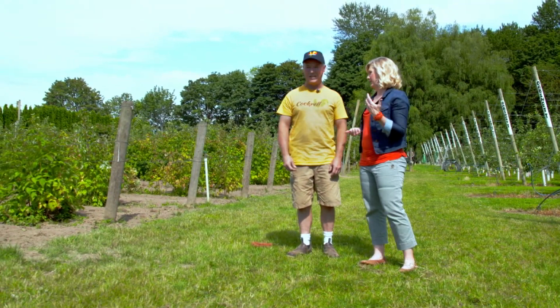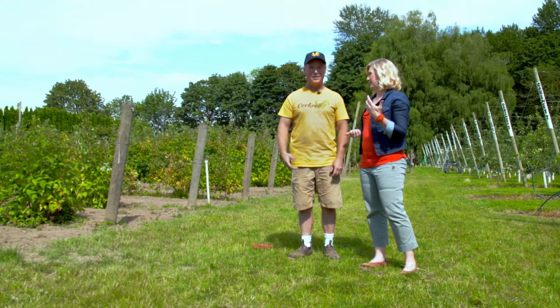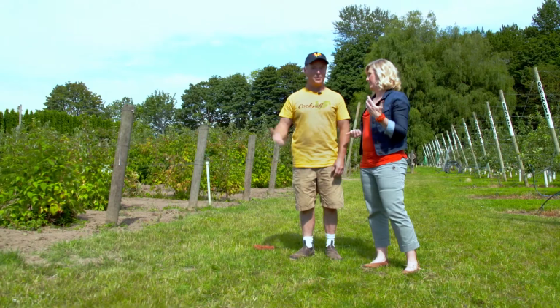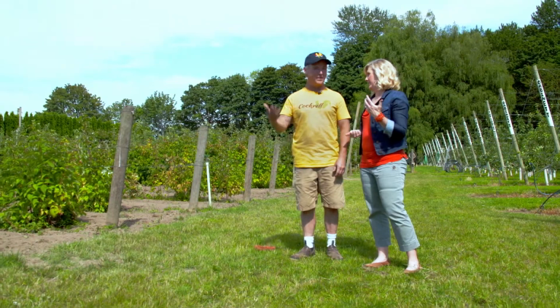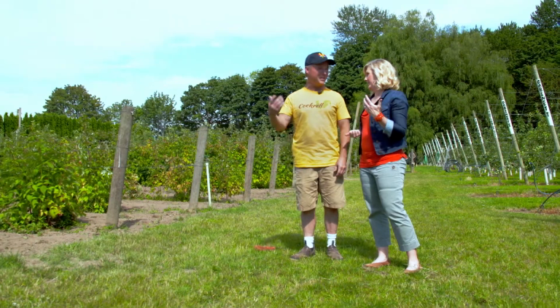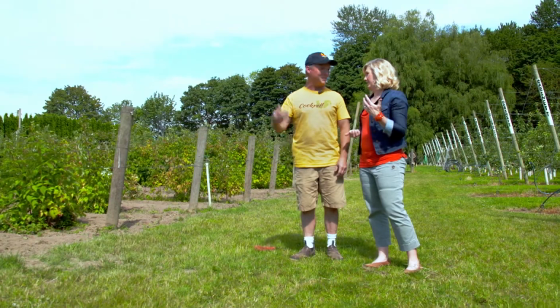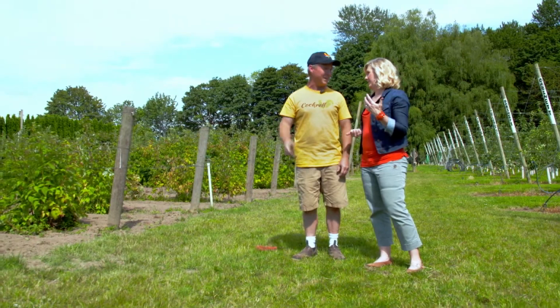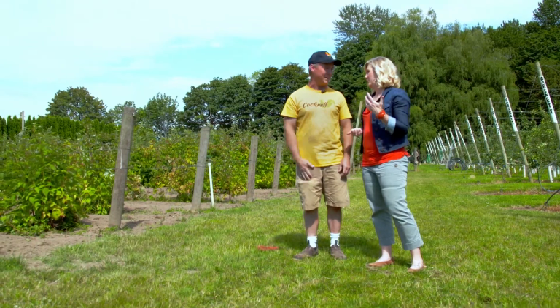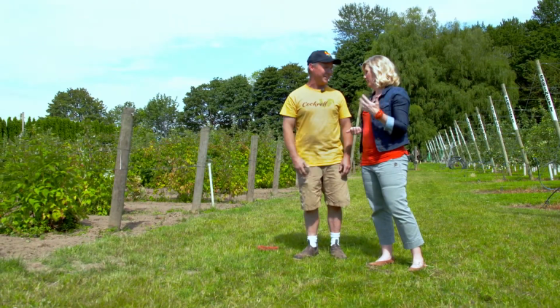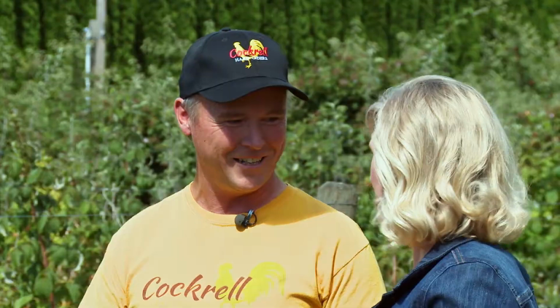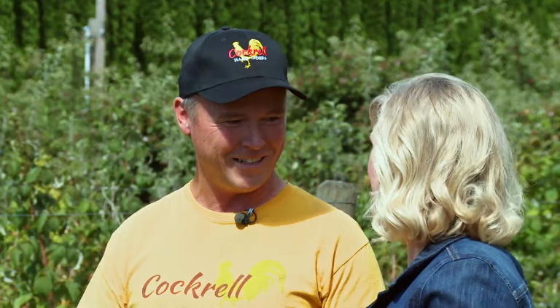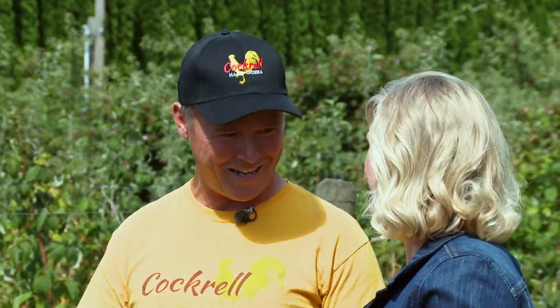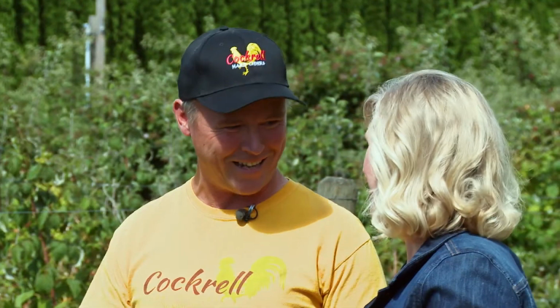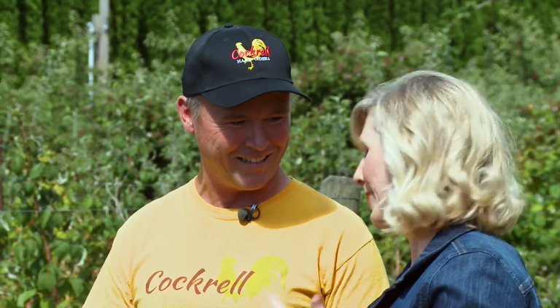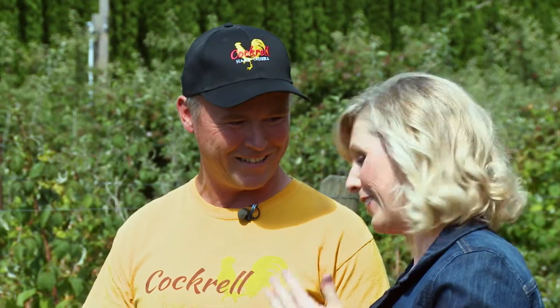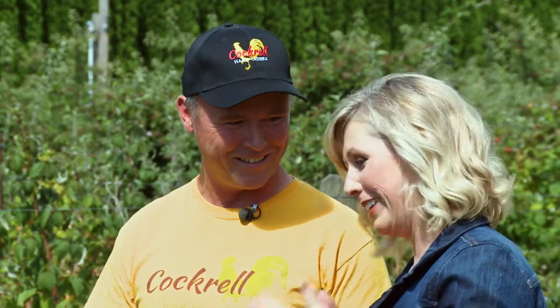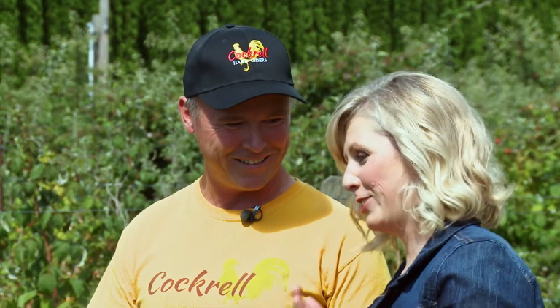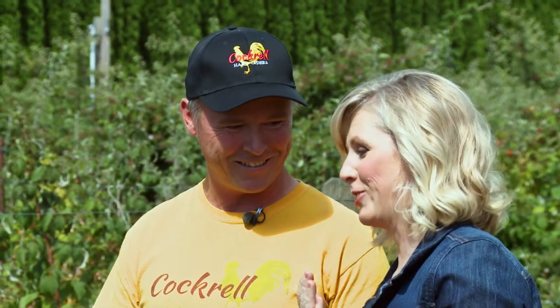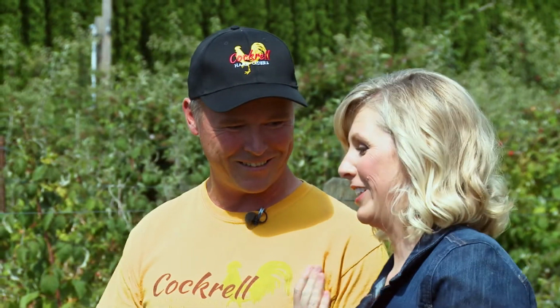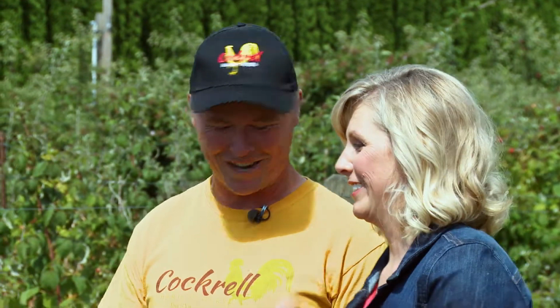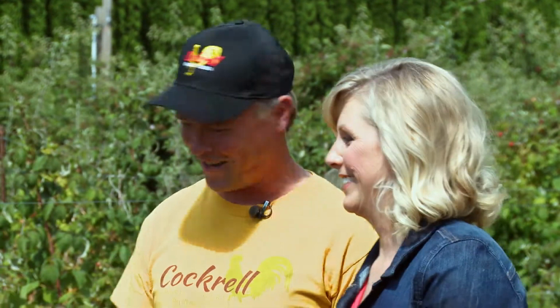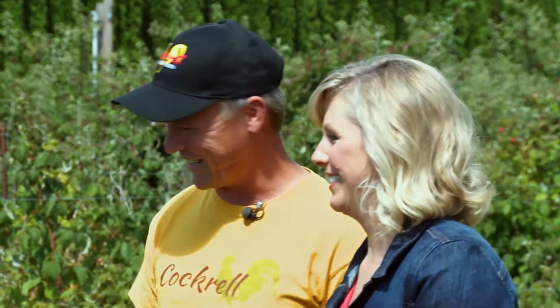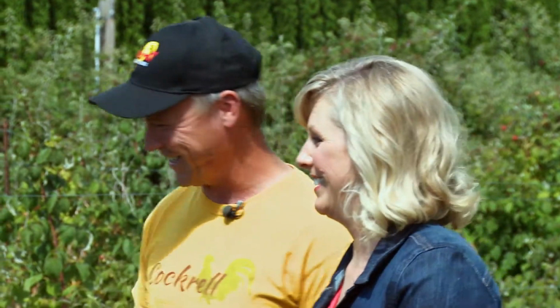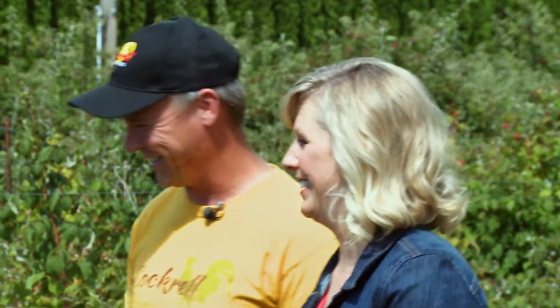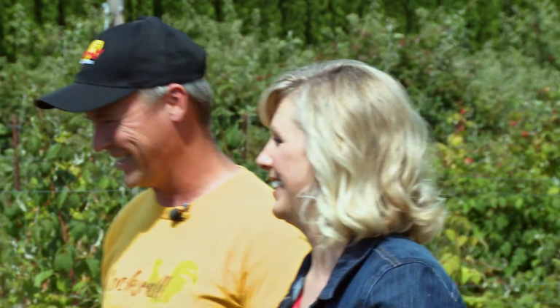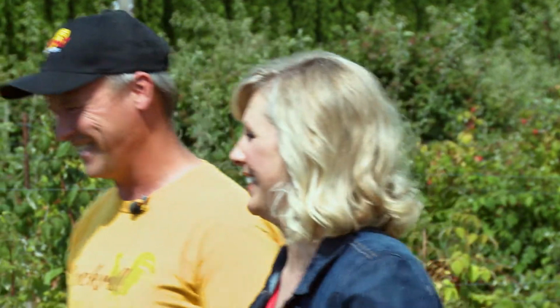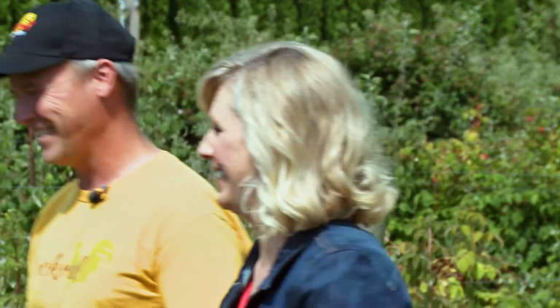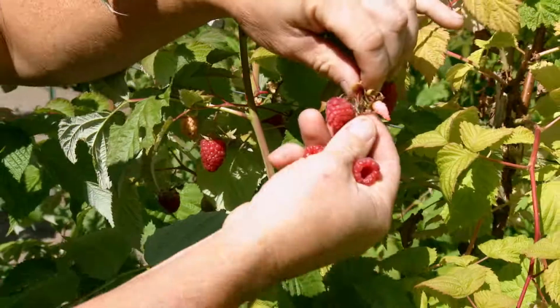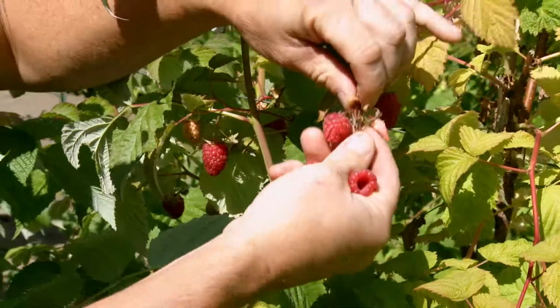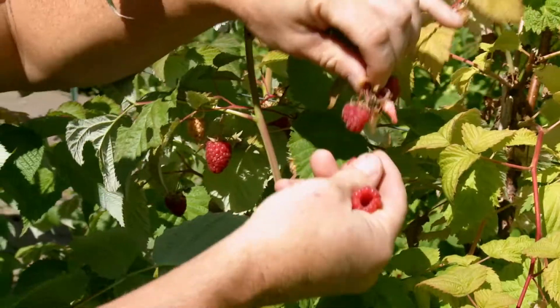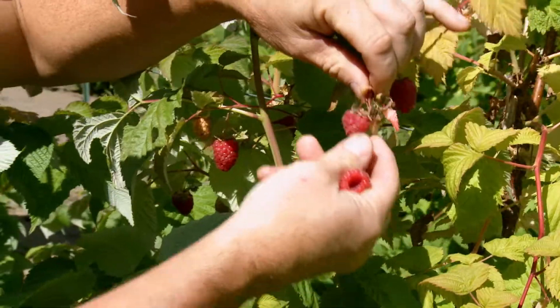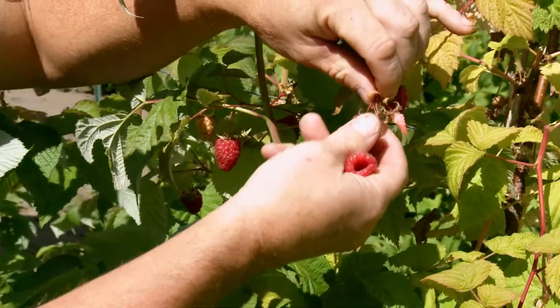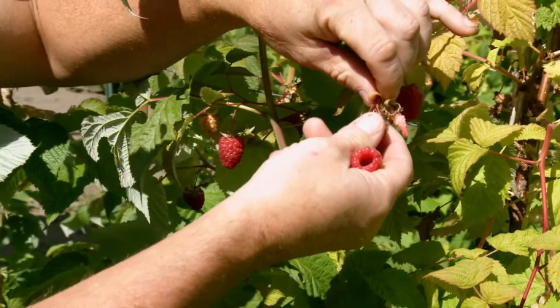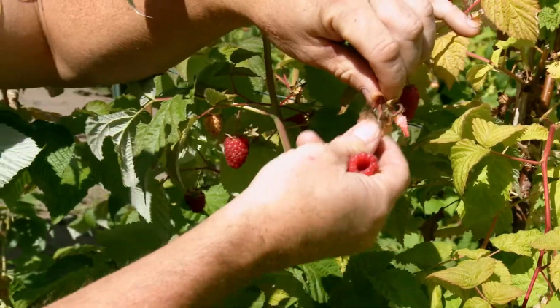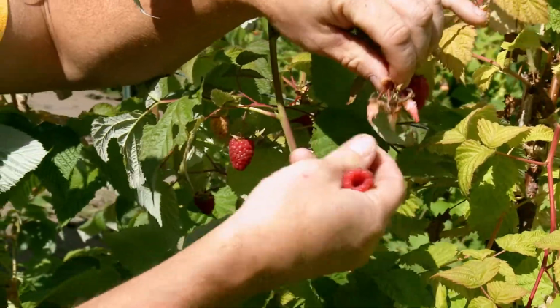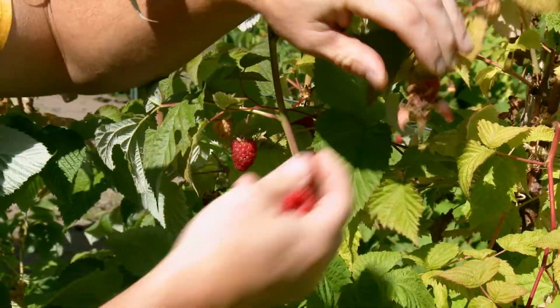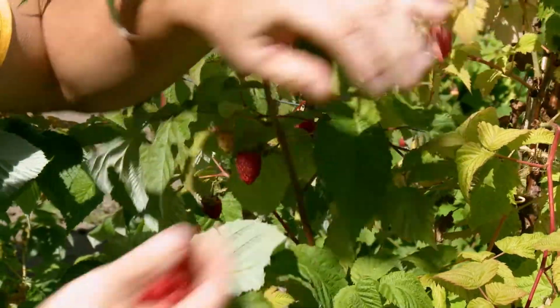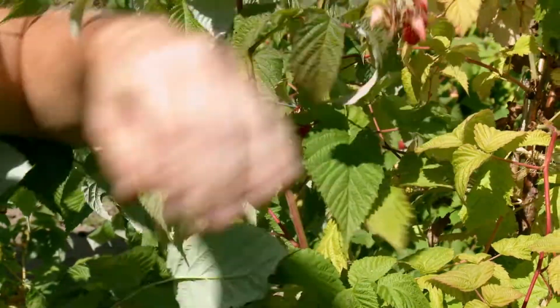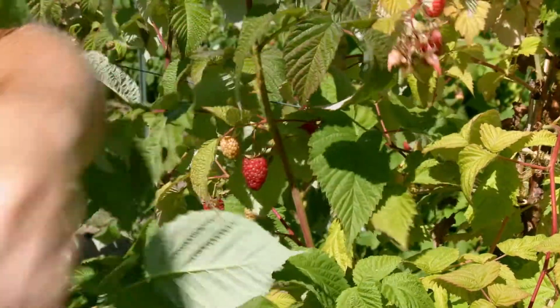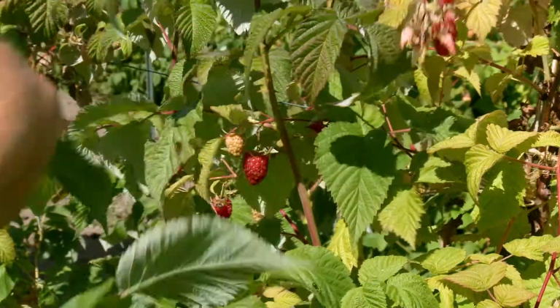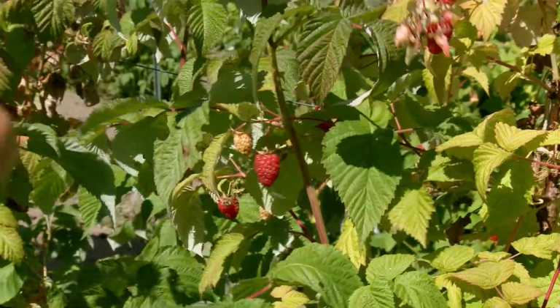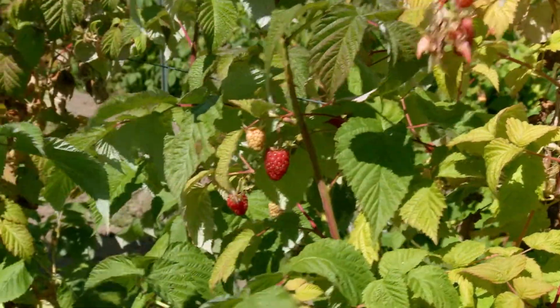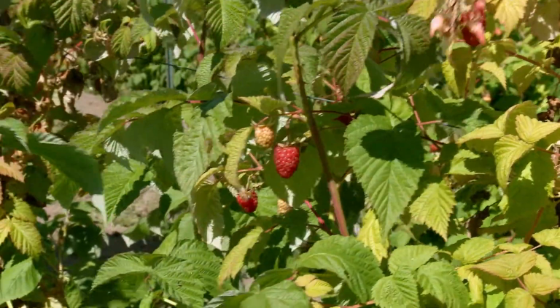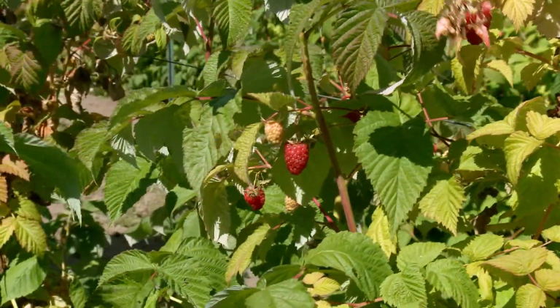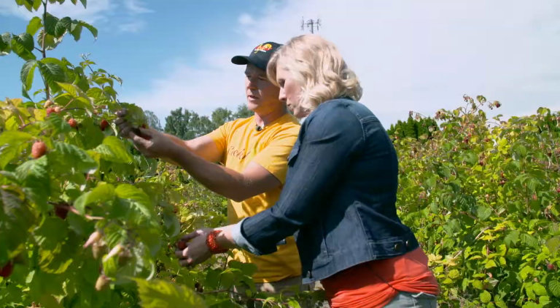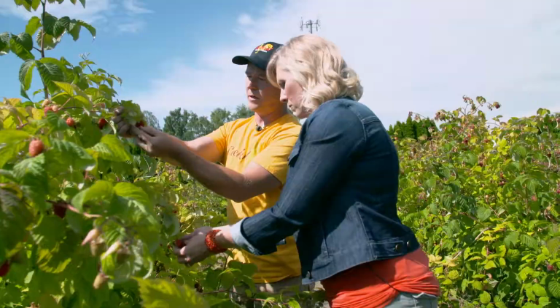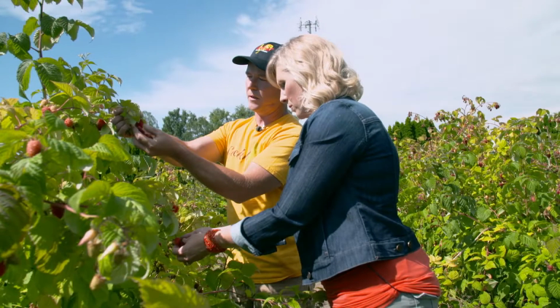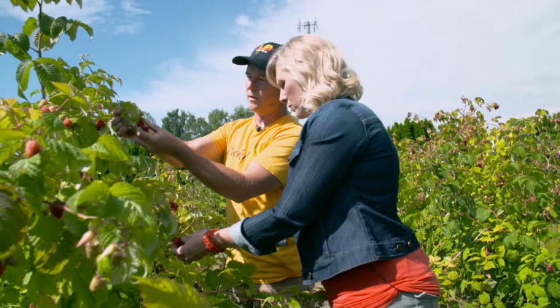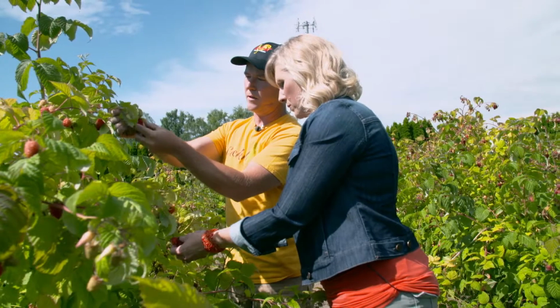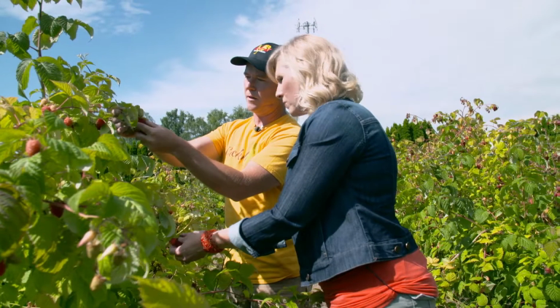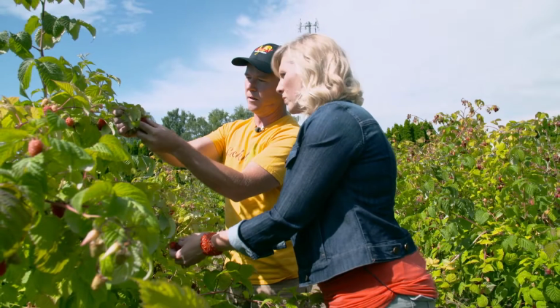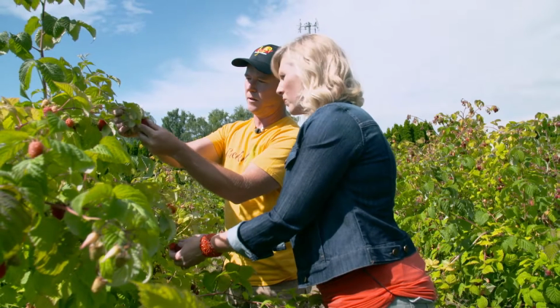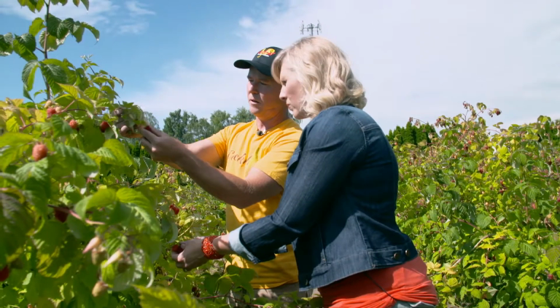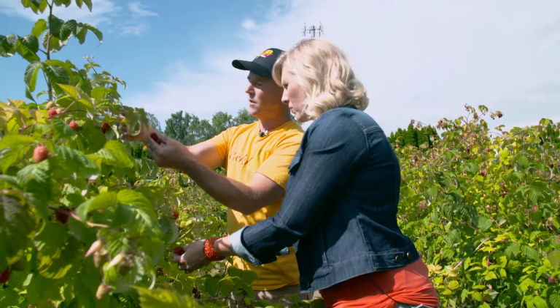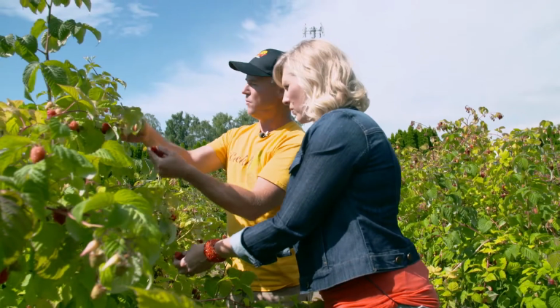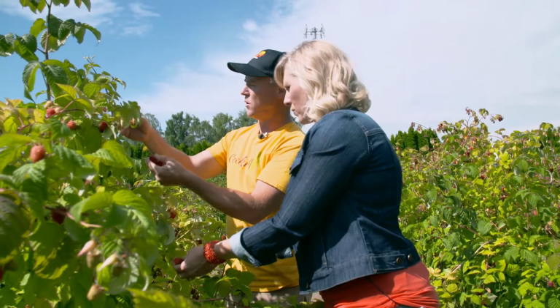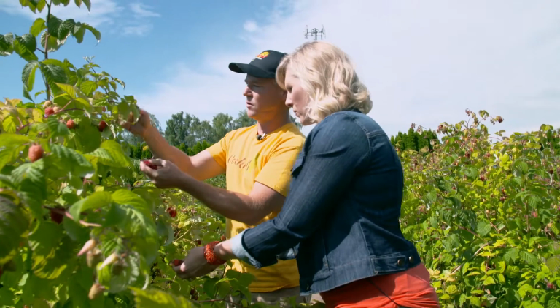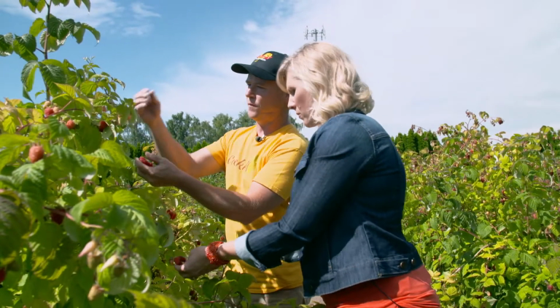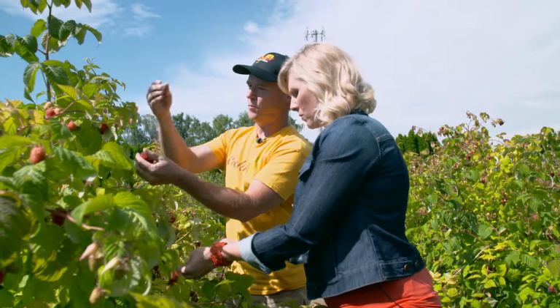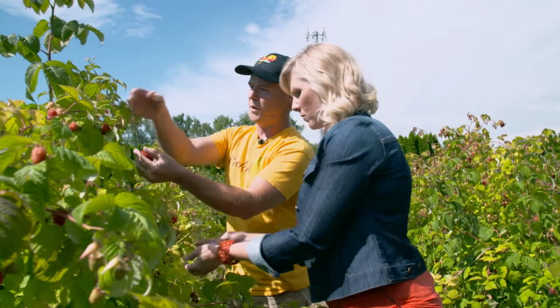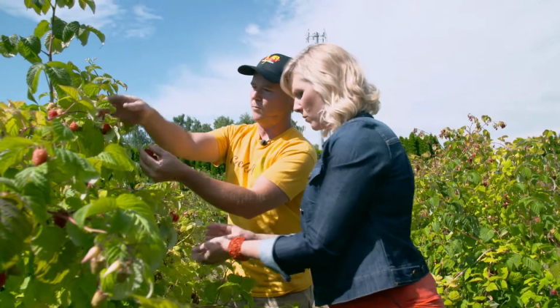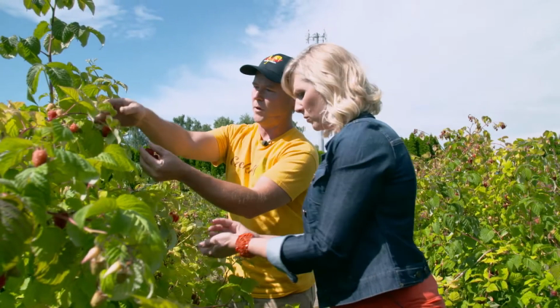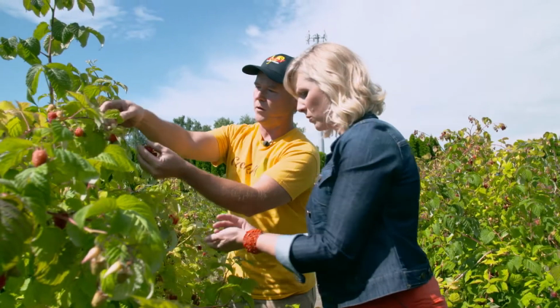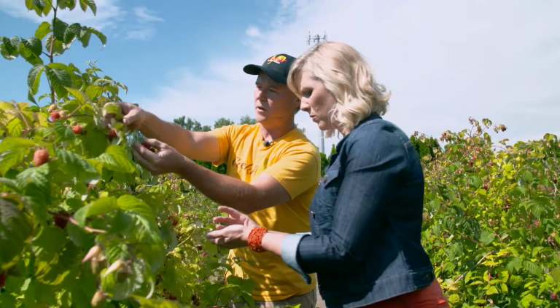Well, we need to pick some then. If they just come out easy in your hand like this, beautiful big berries — those are the ones we want to keep.